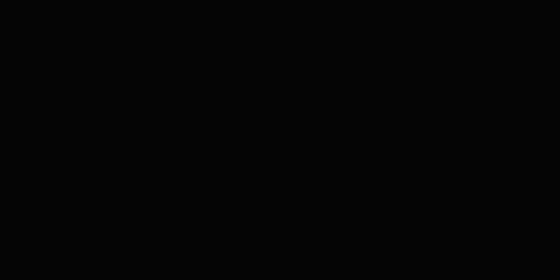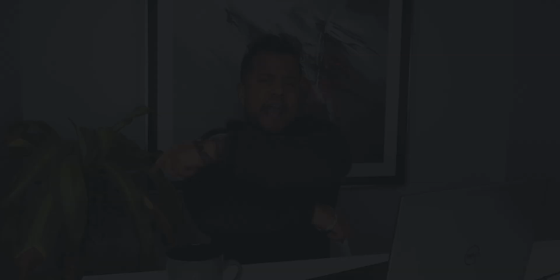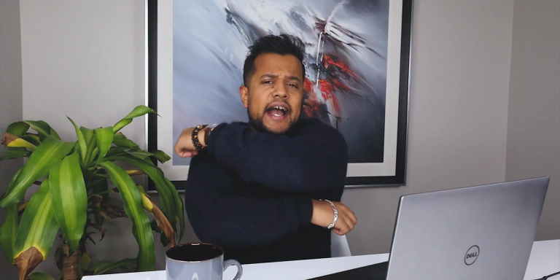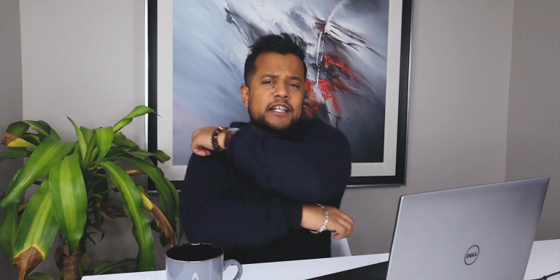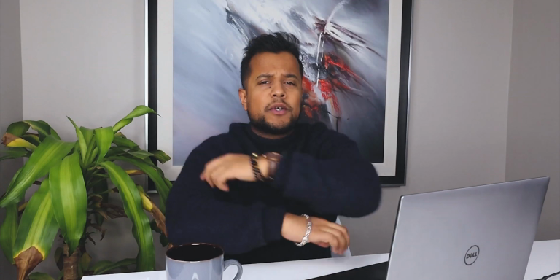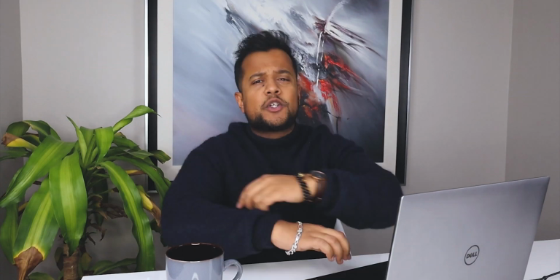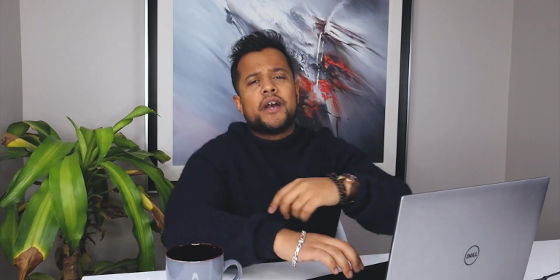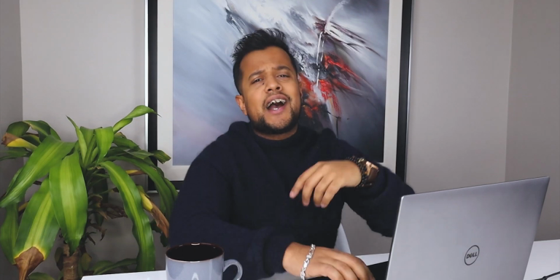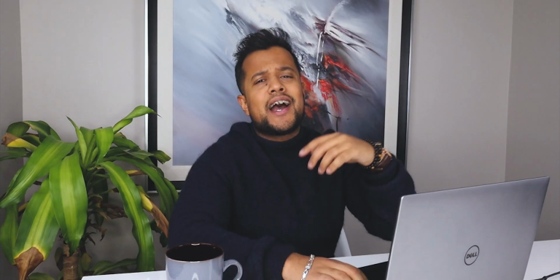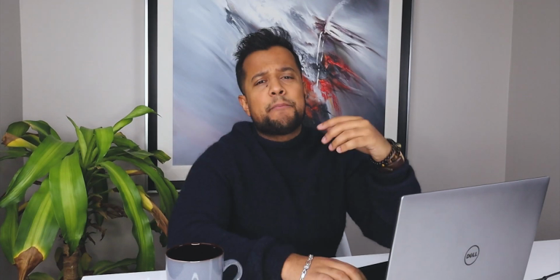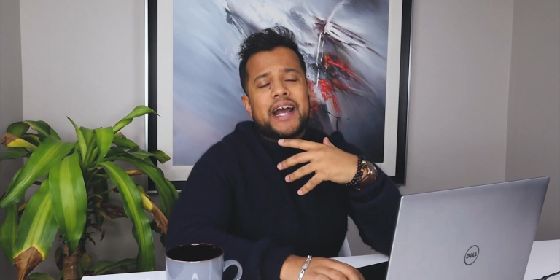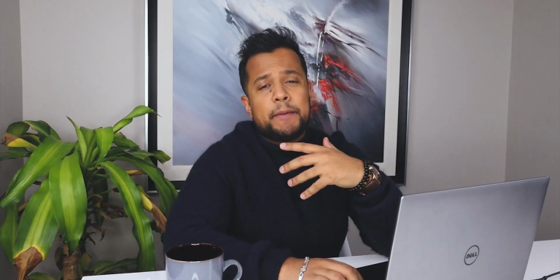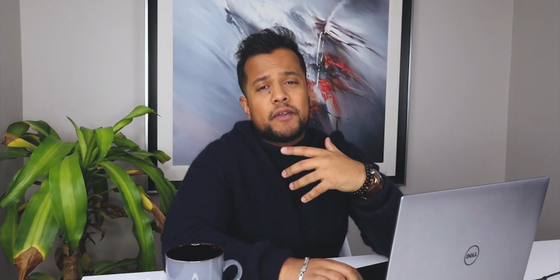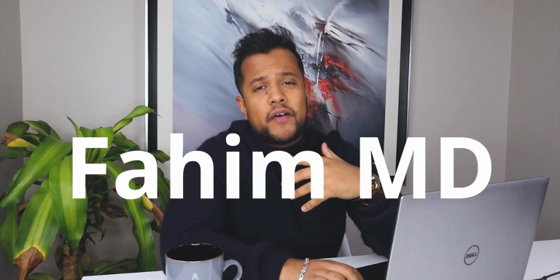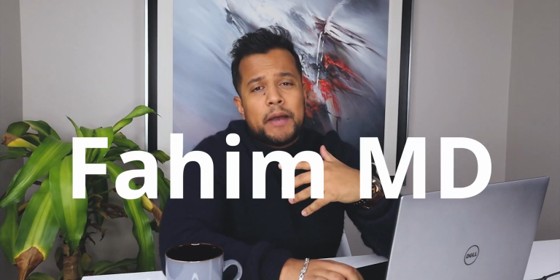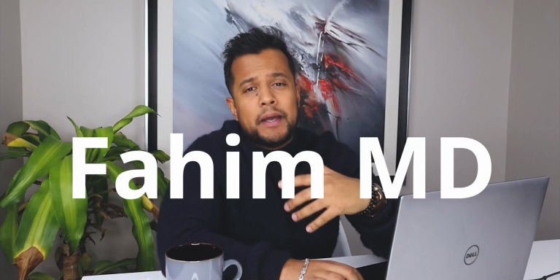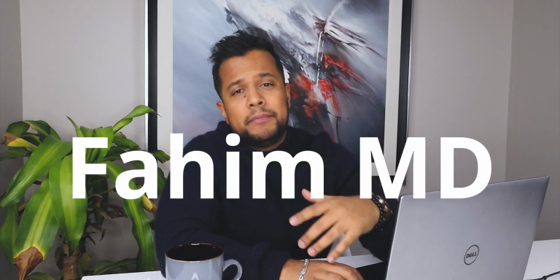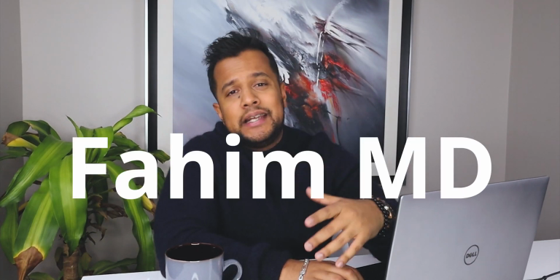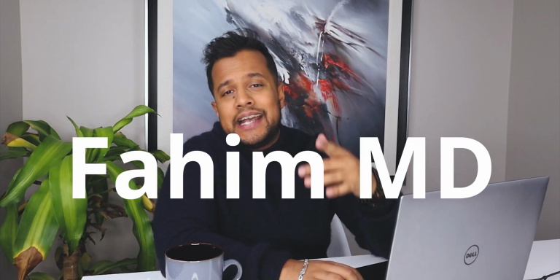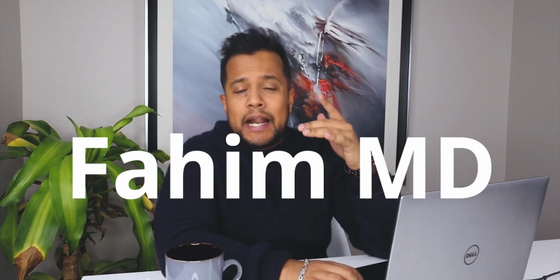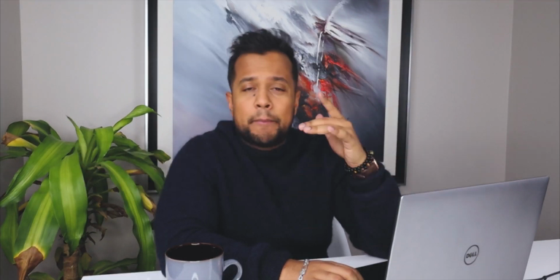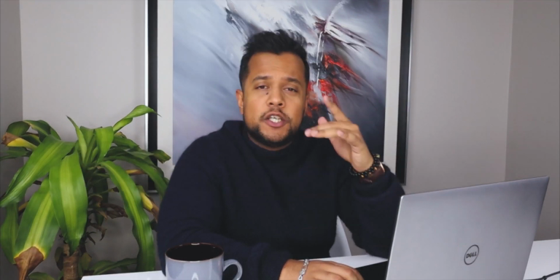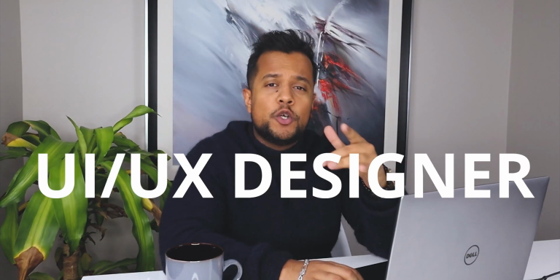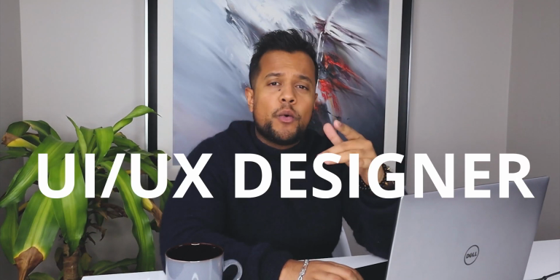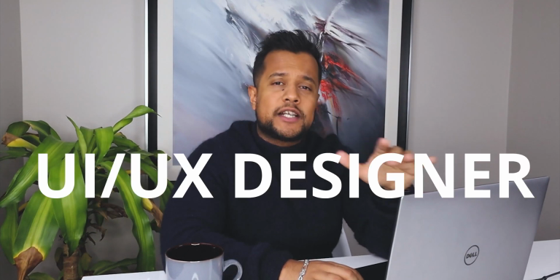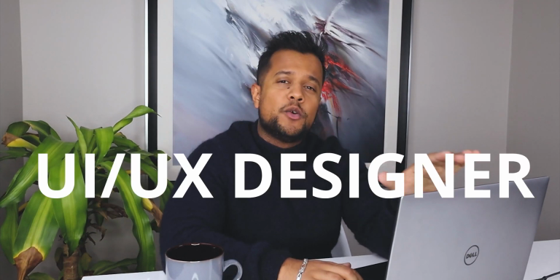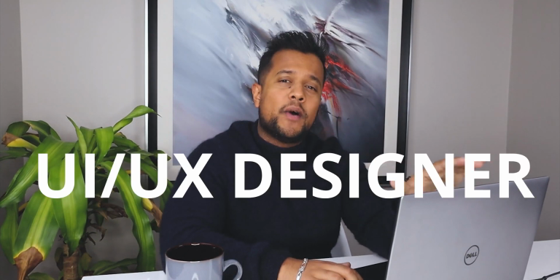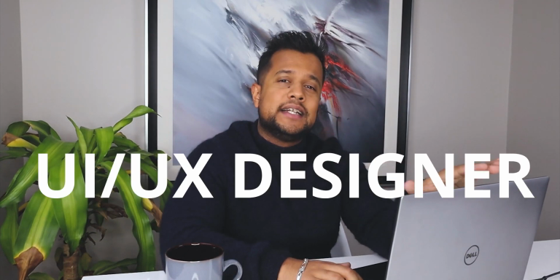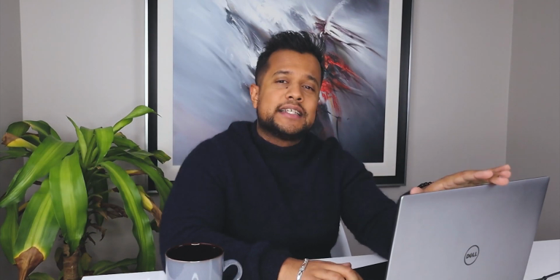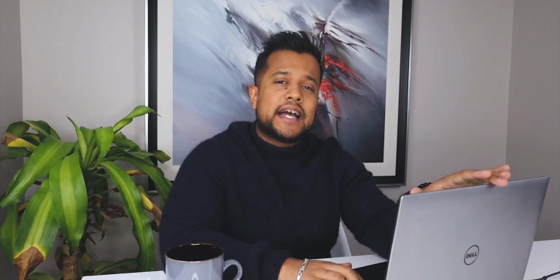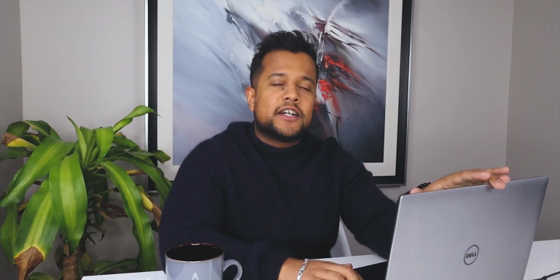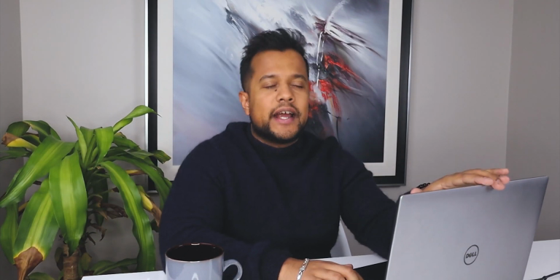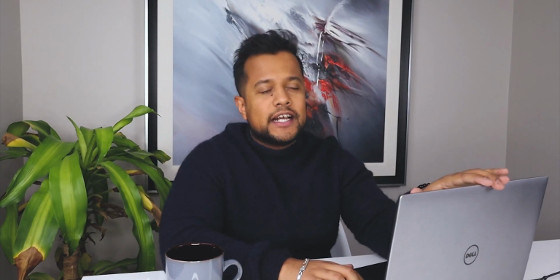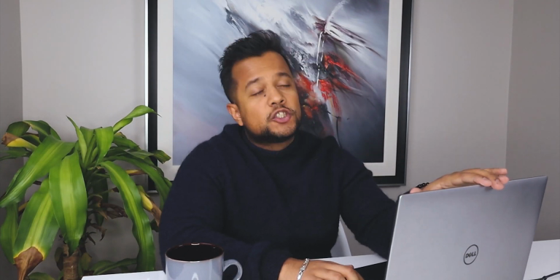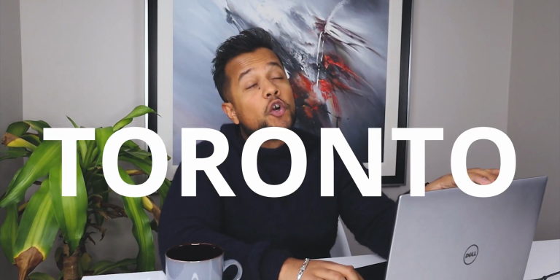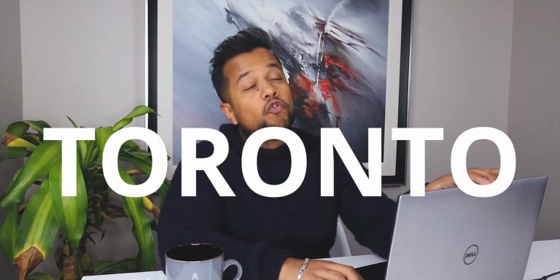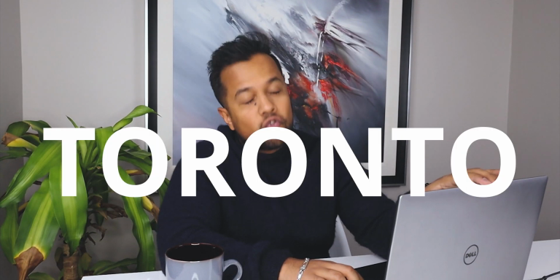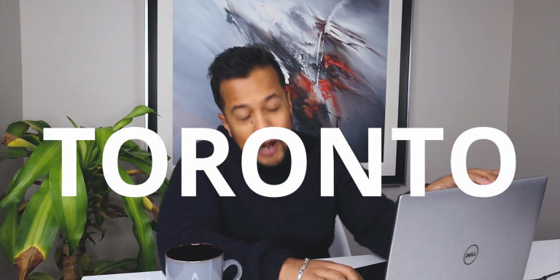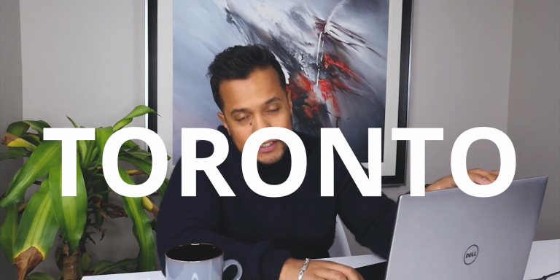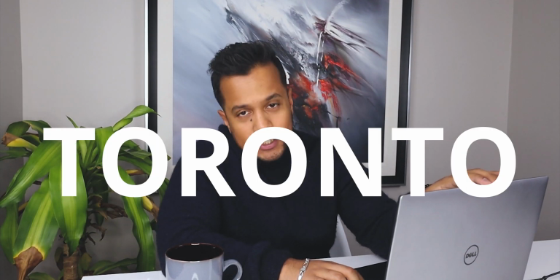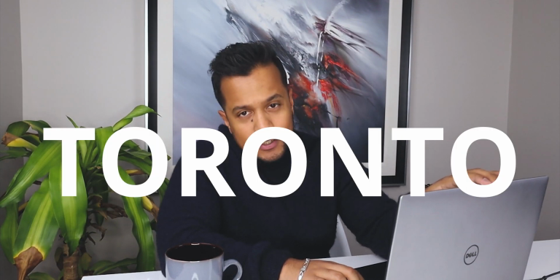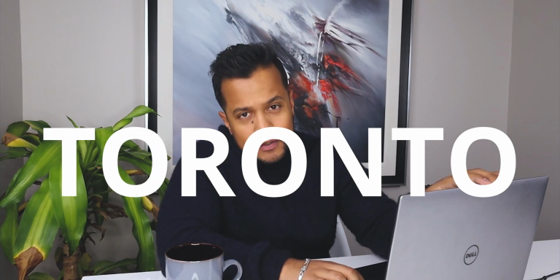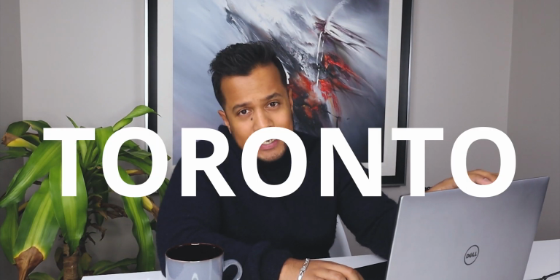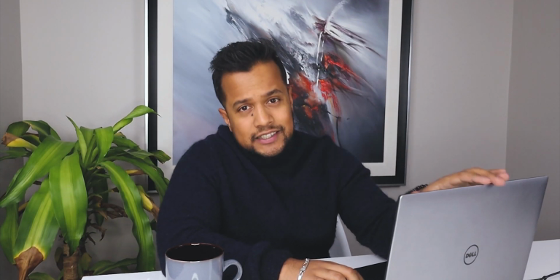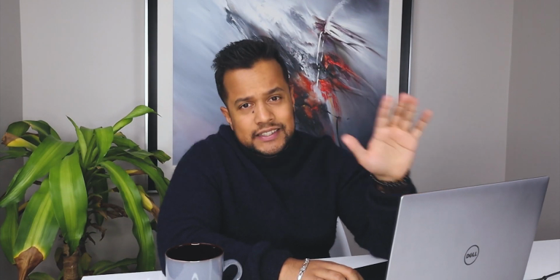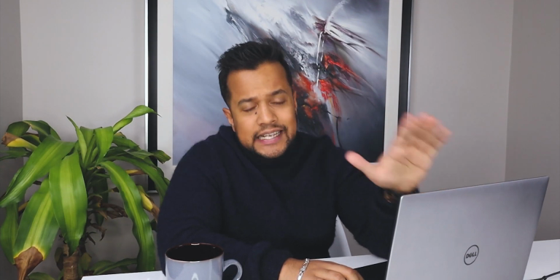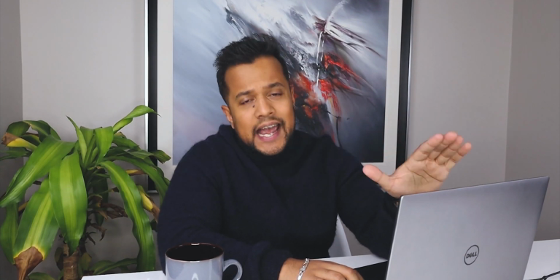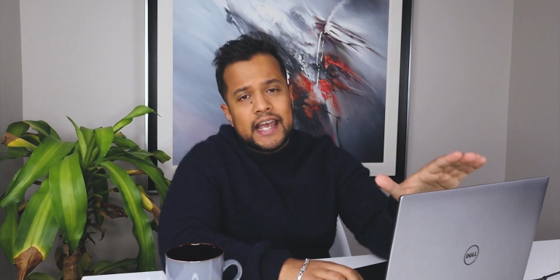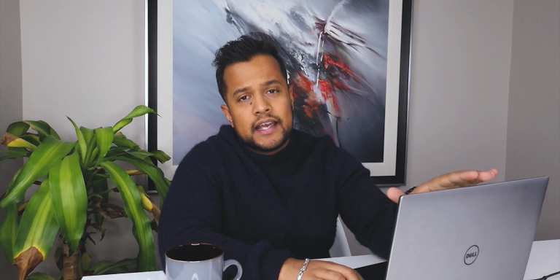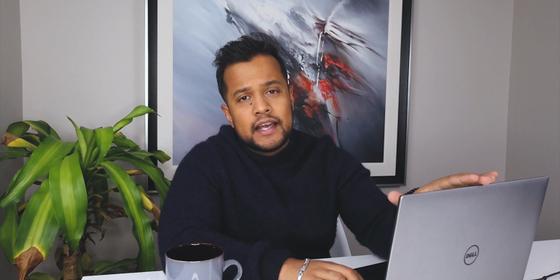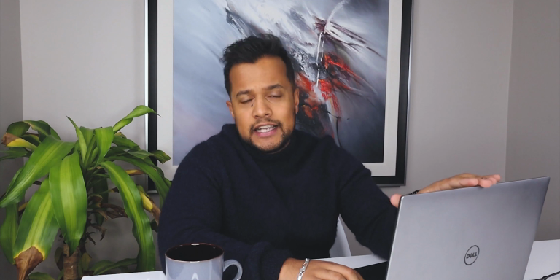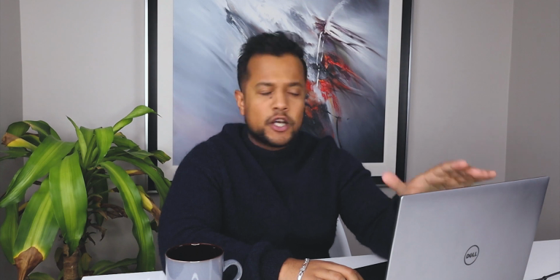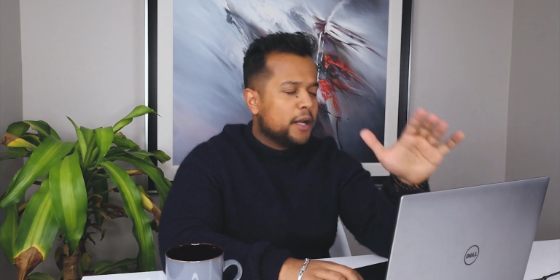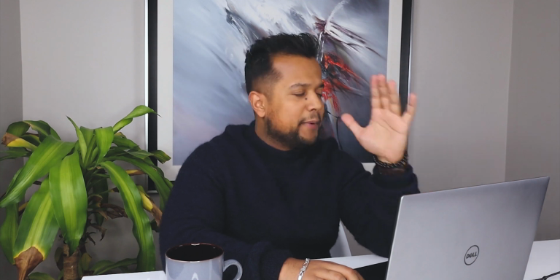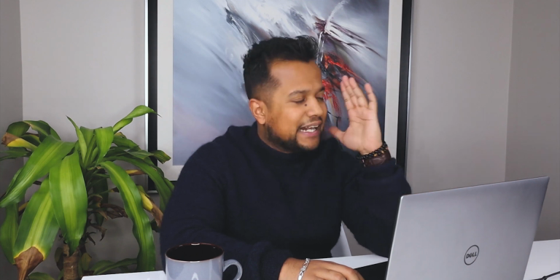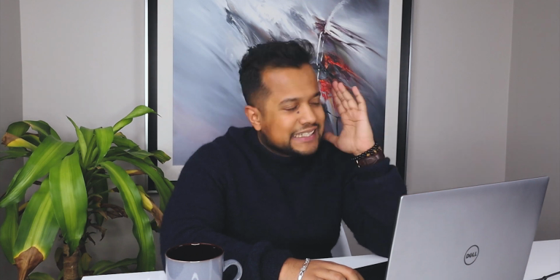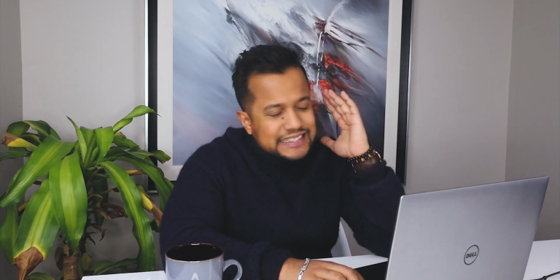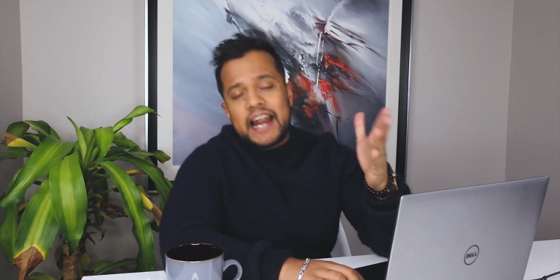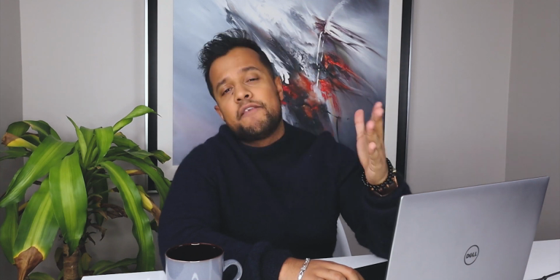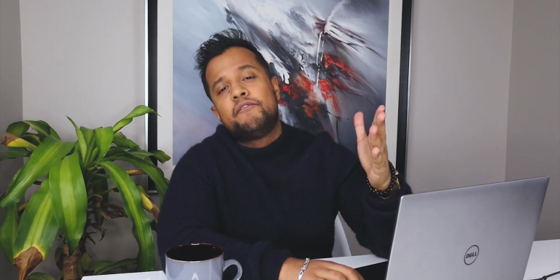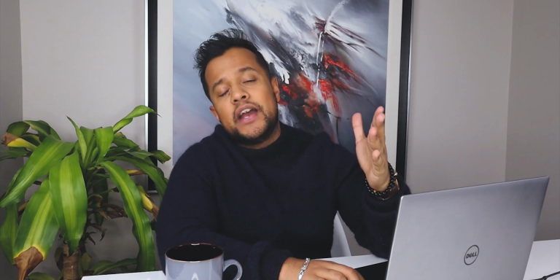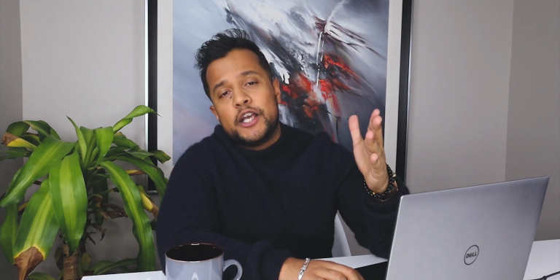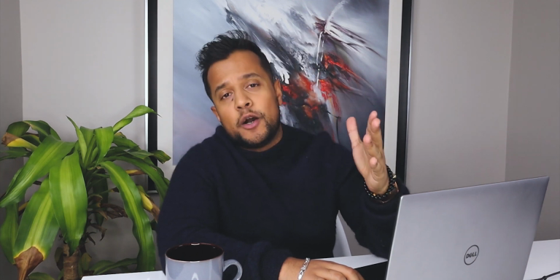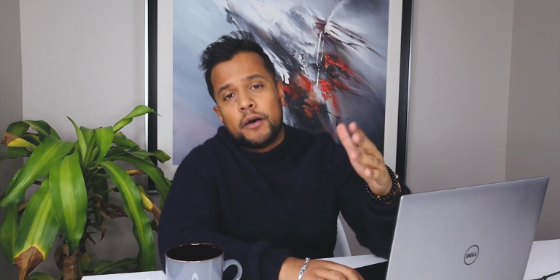Hey guys, what's going on? My name is 5MD and I'm a UX UI designer in Toronto. And today it's going to be an exciting video.